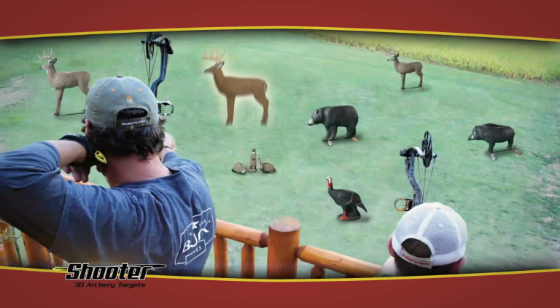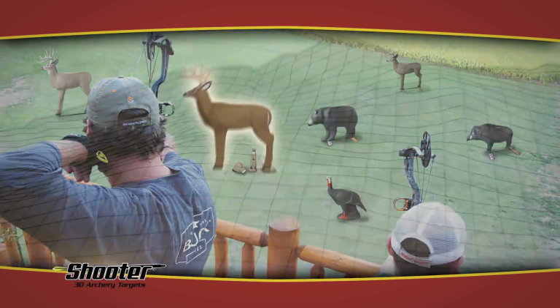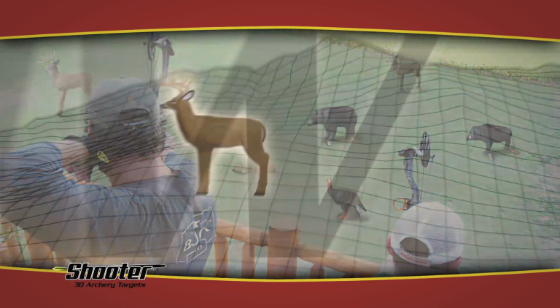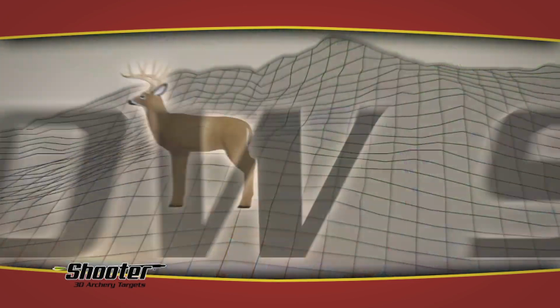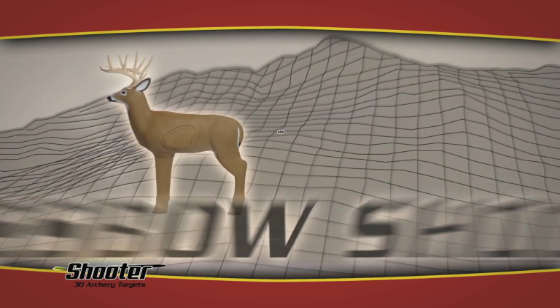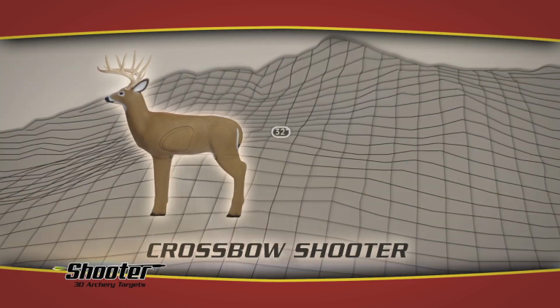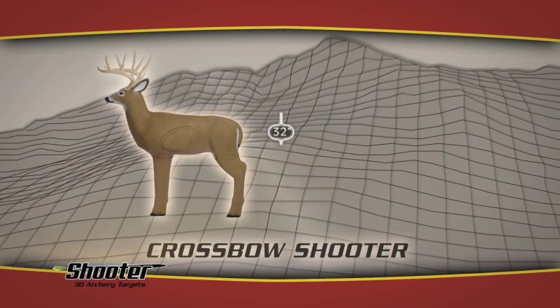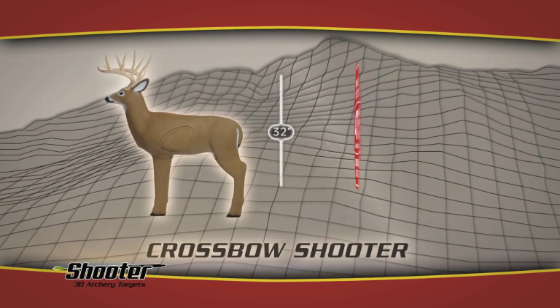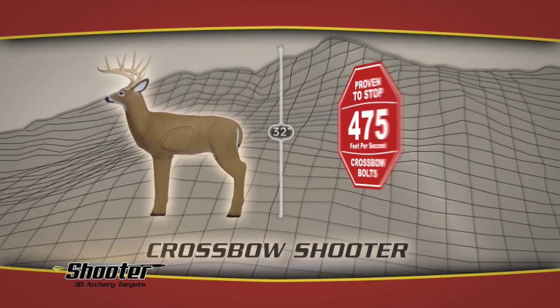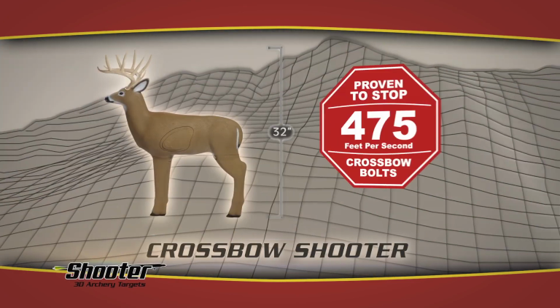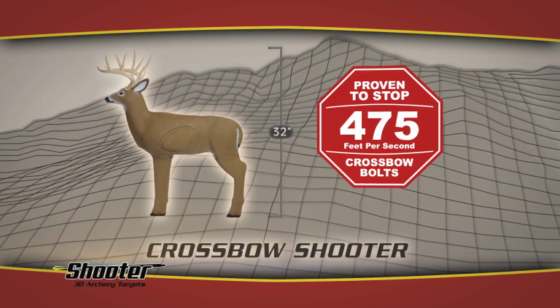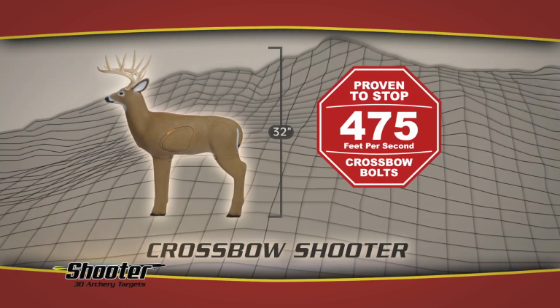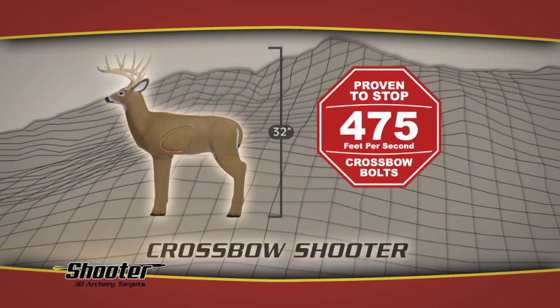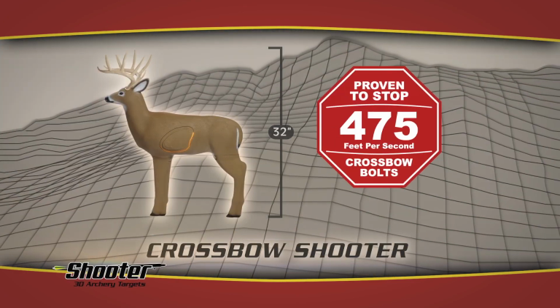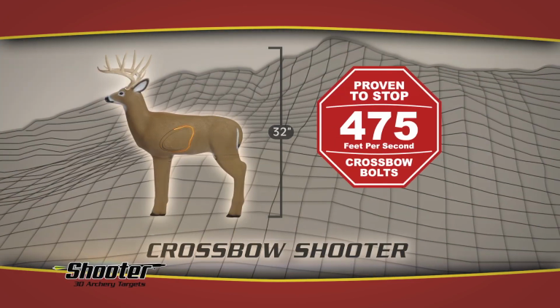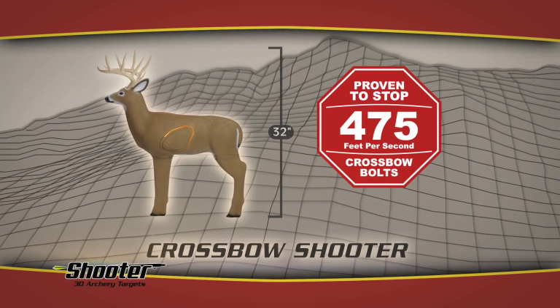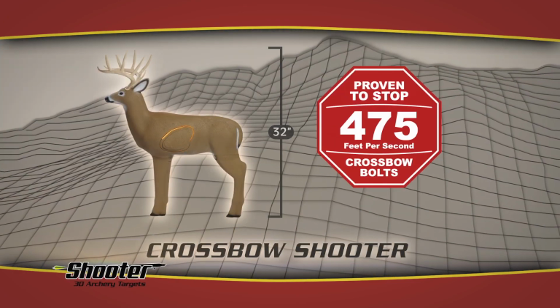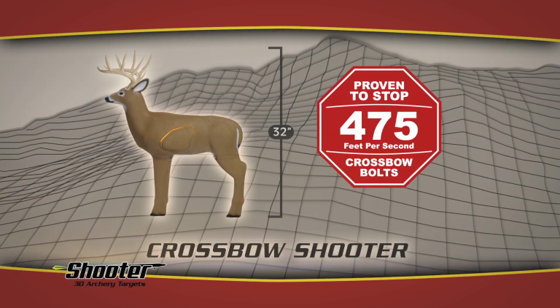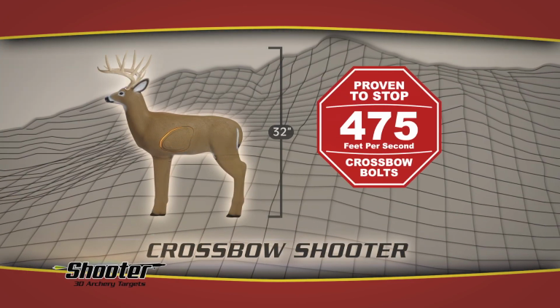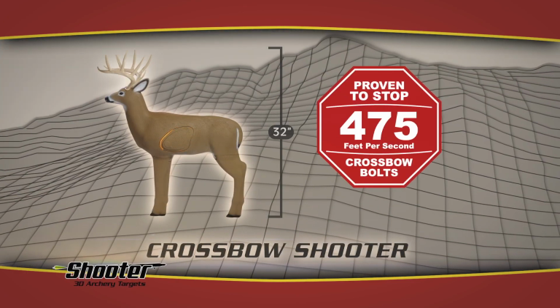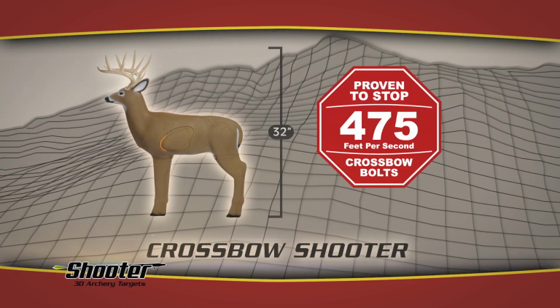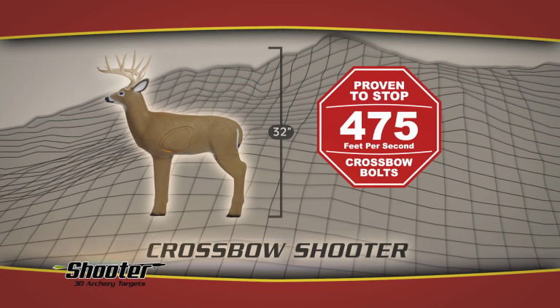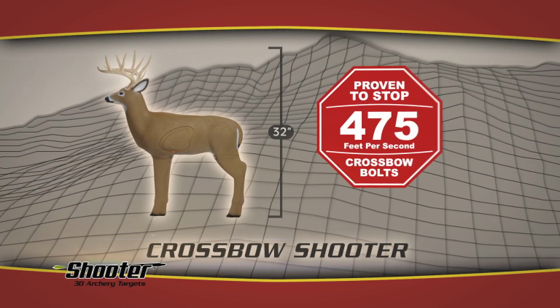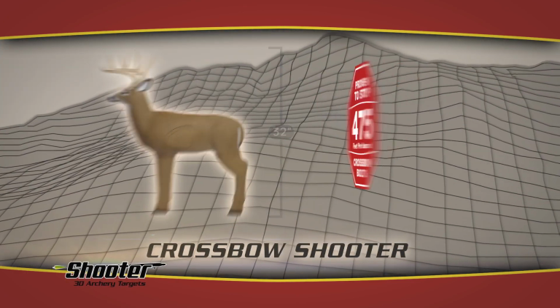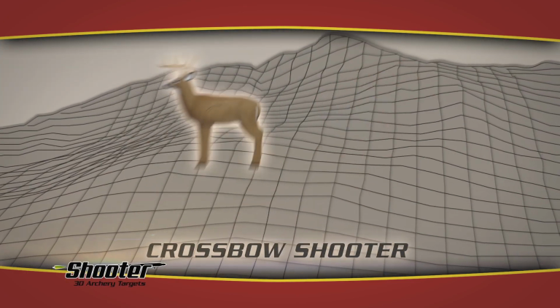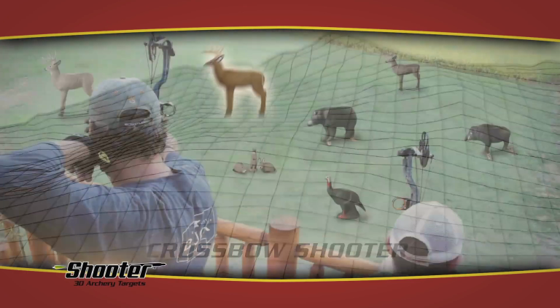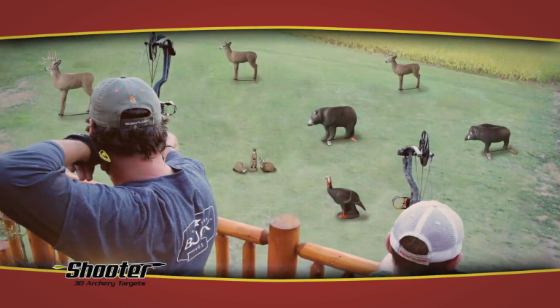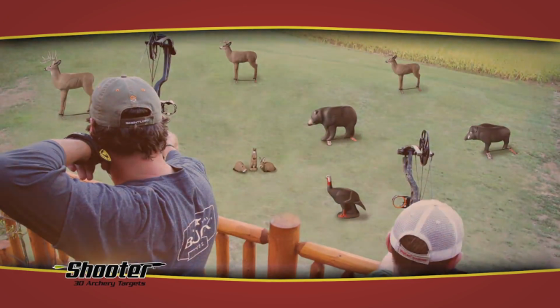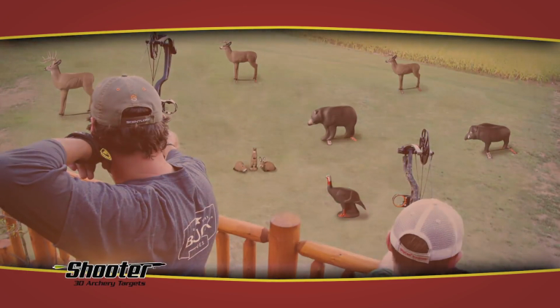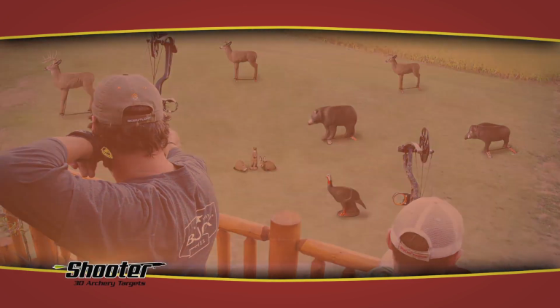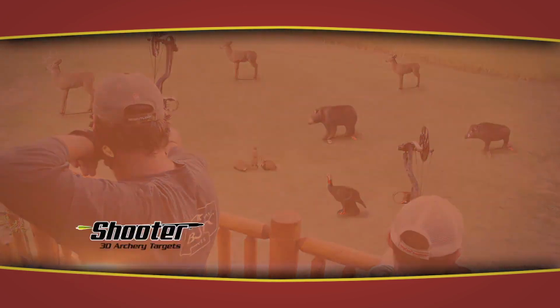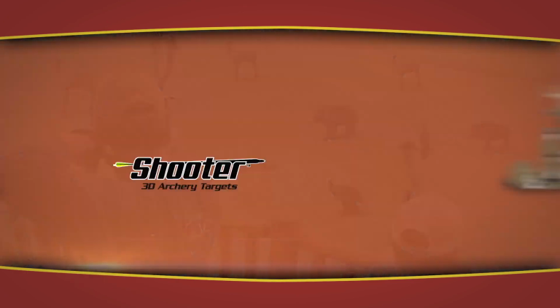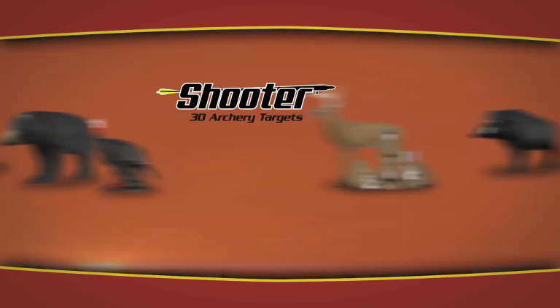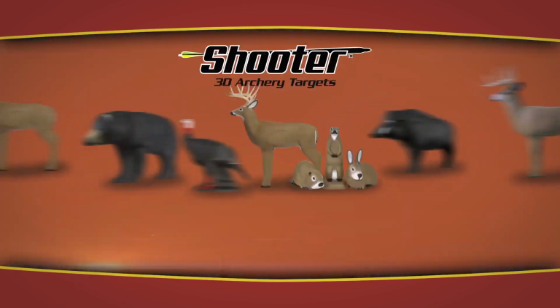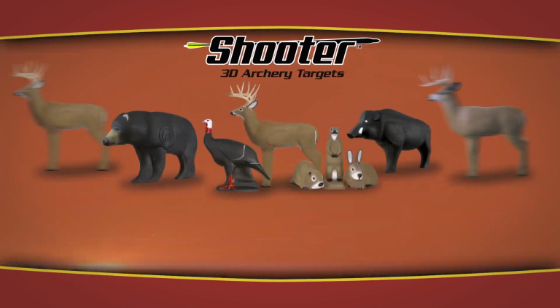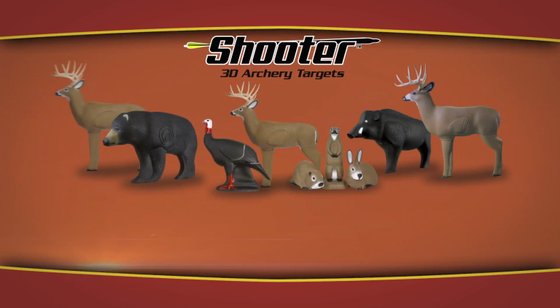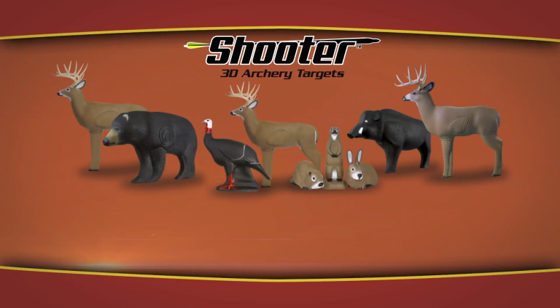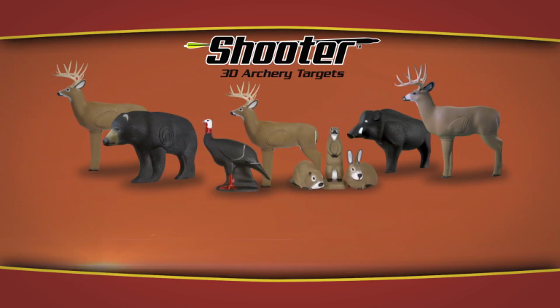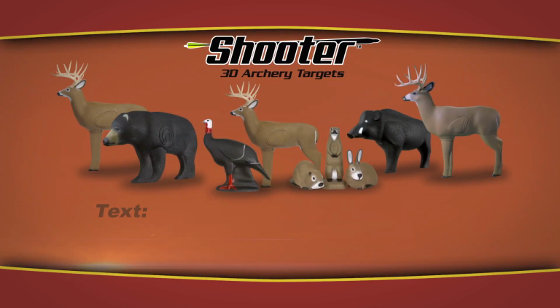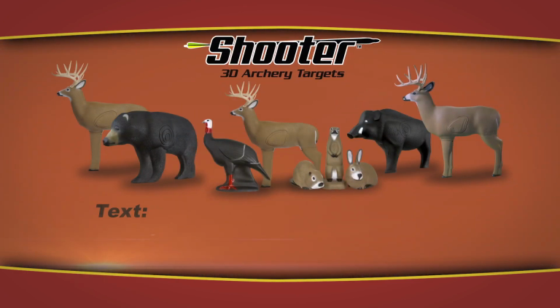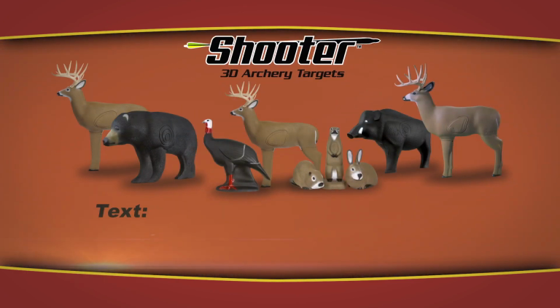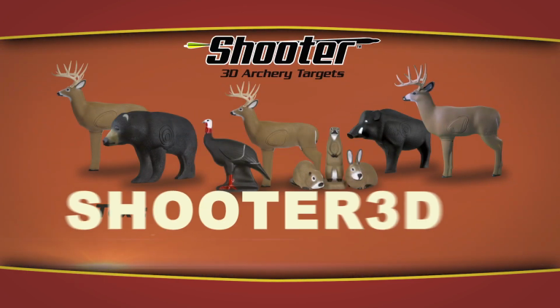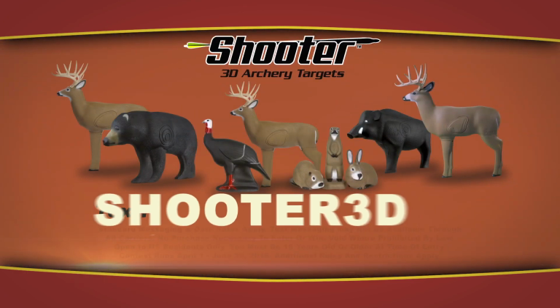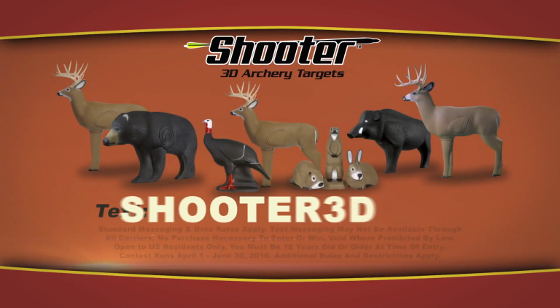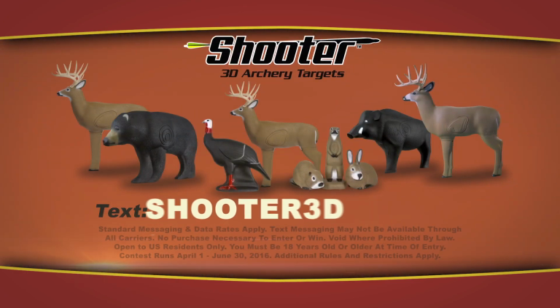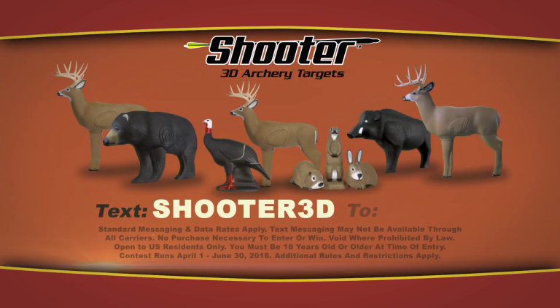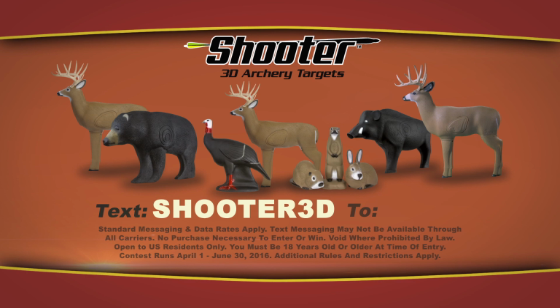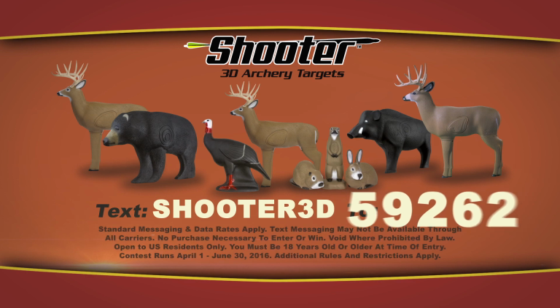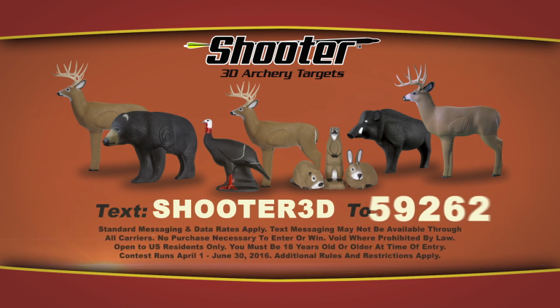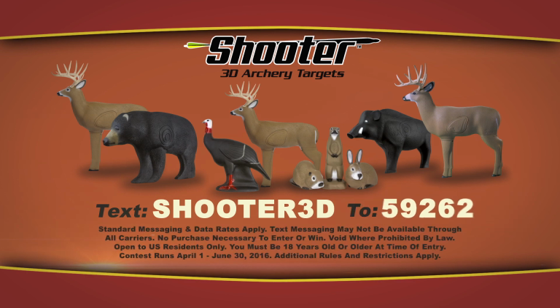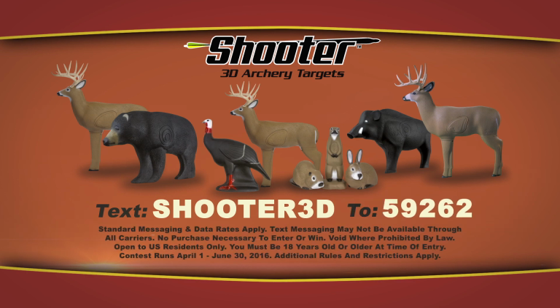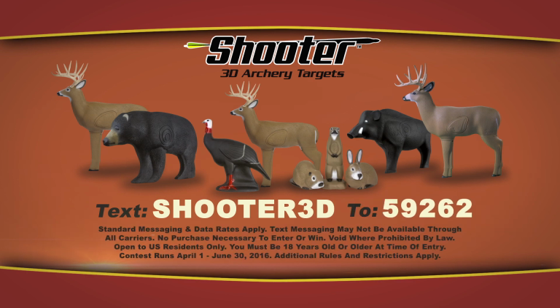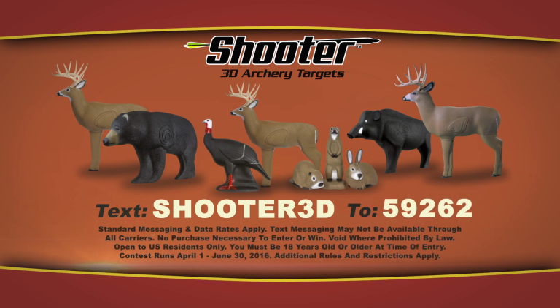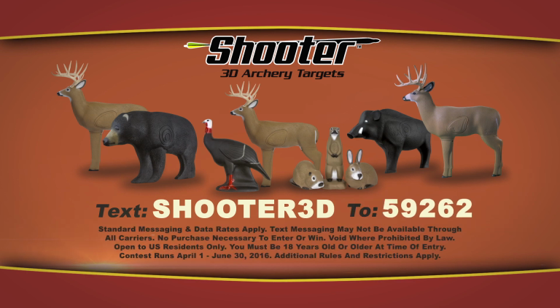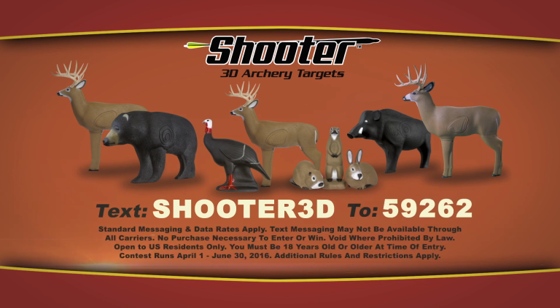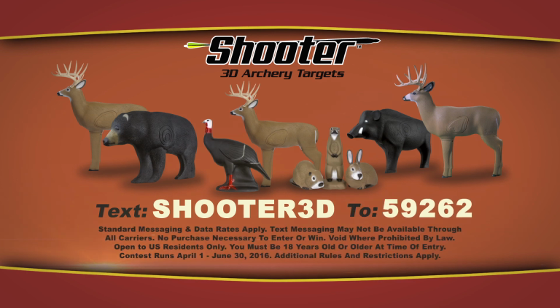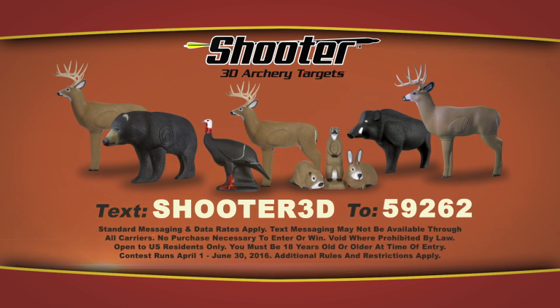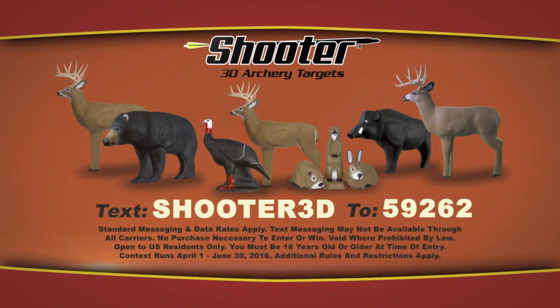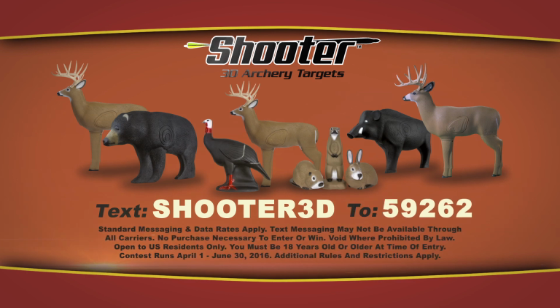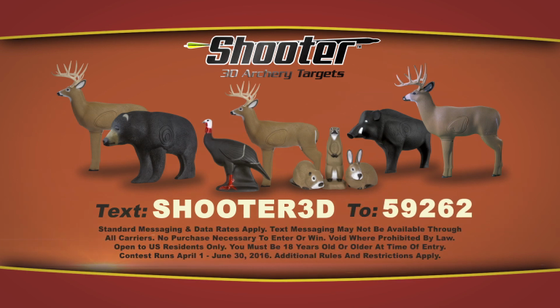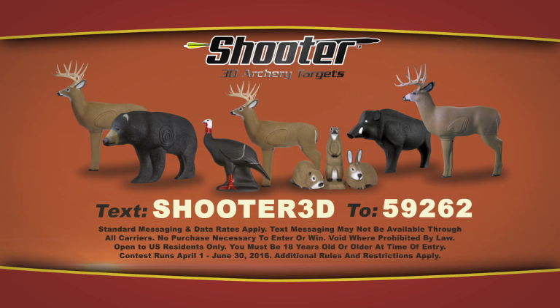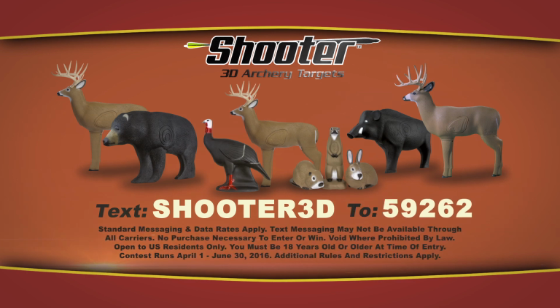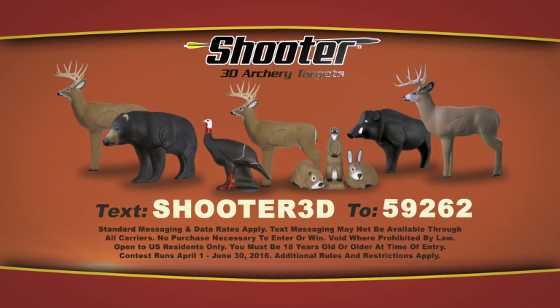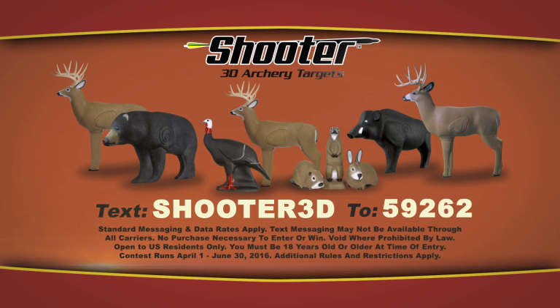For your chance to win a full set of Shooter Targets, text Shooter 3D to 59262.